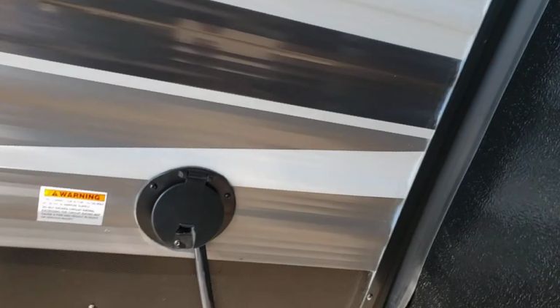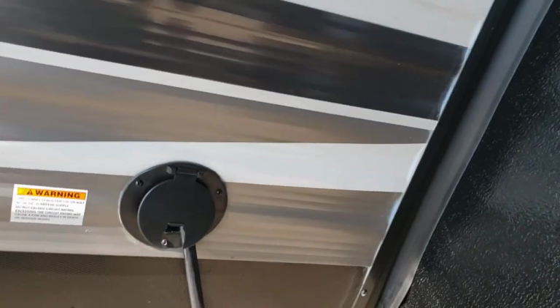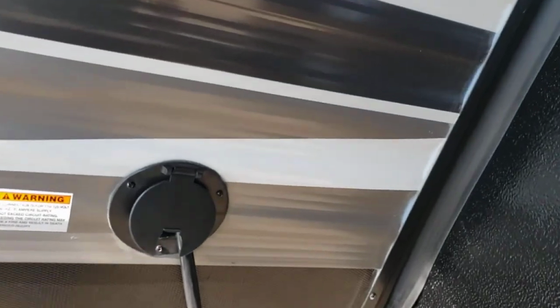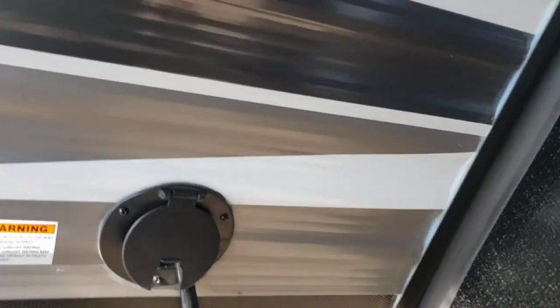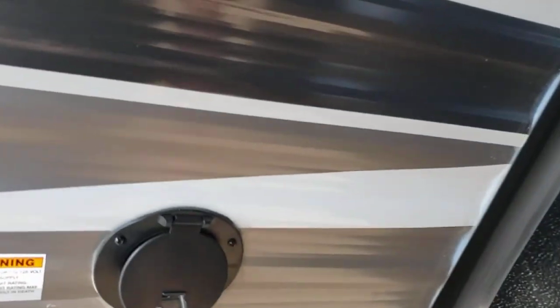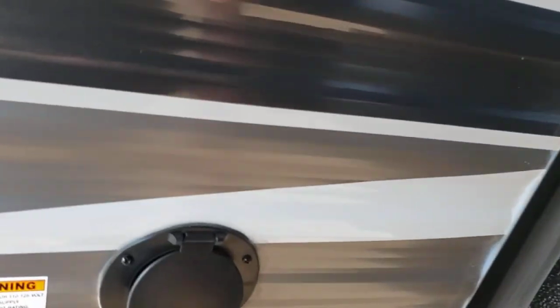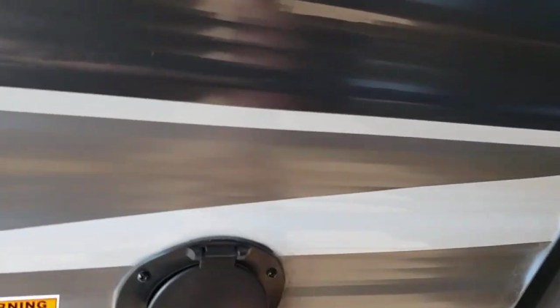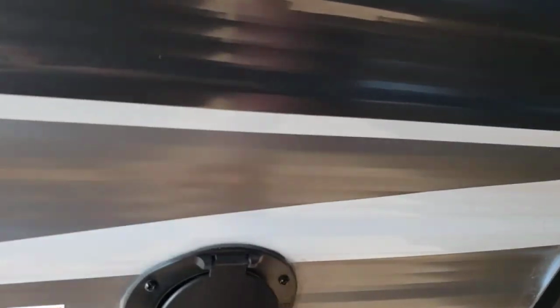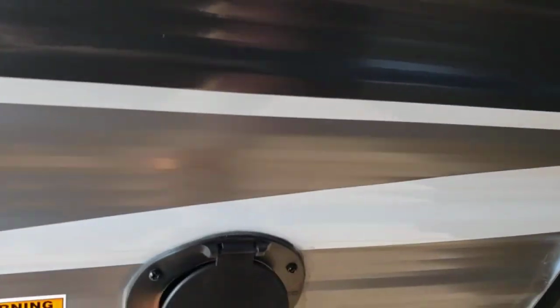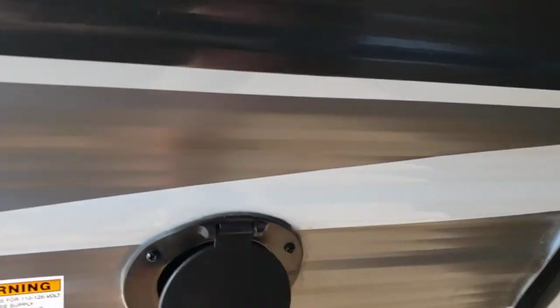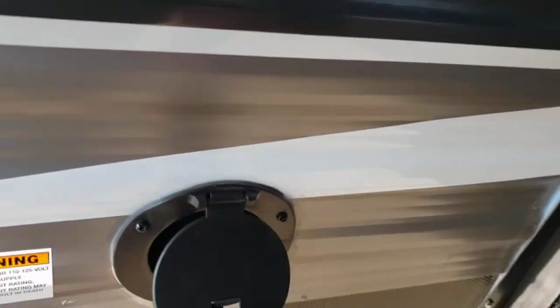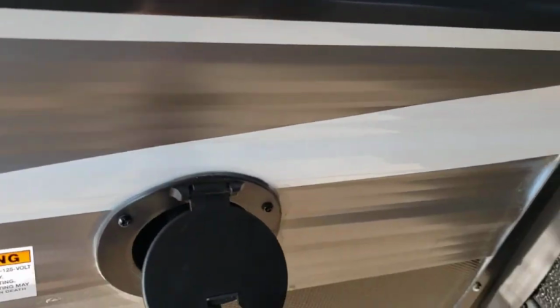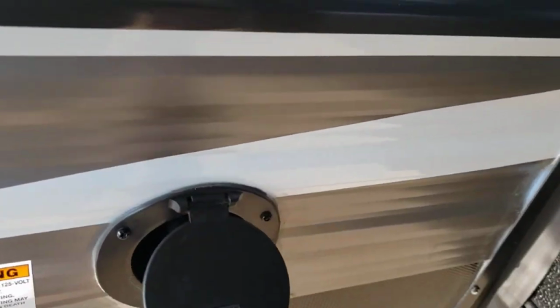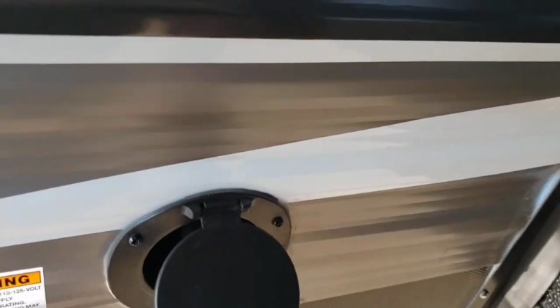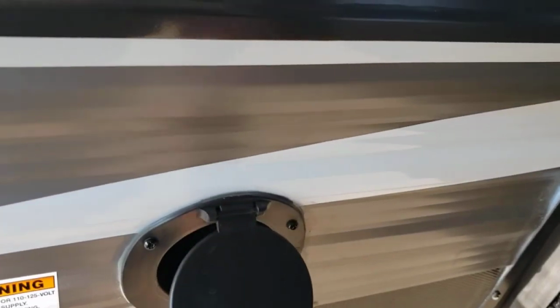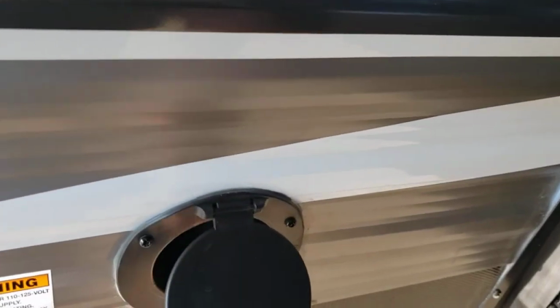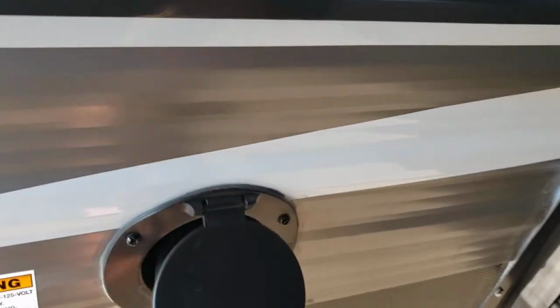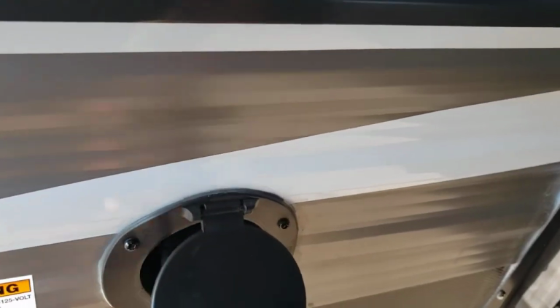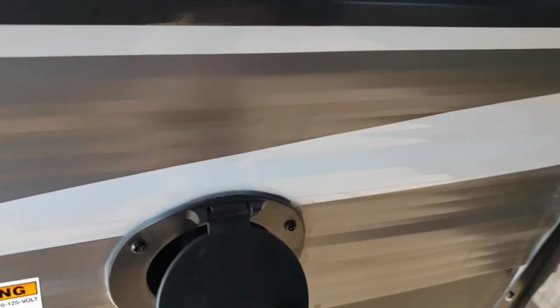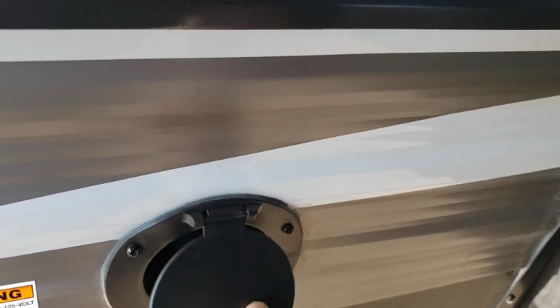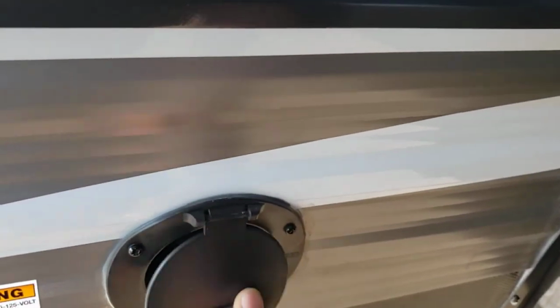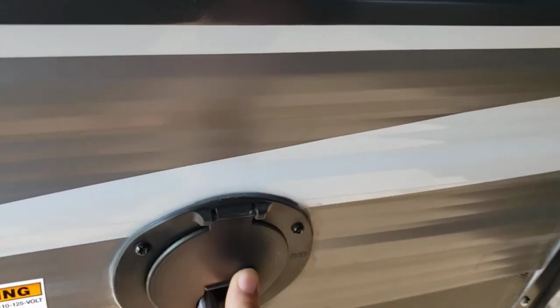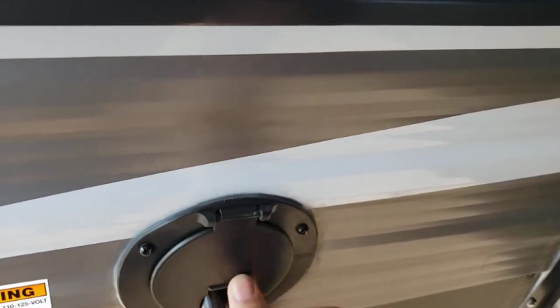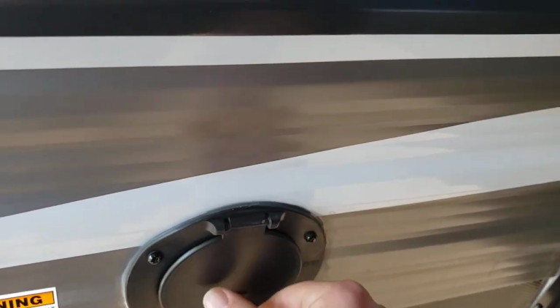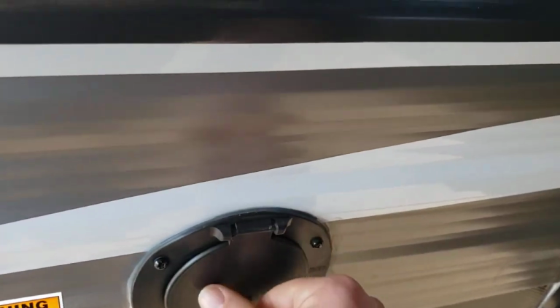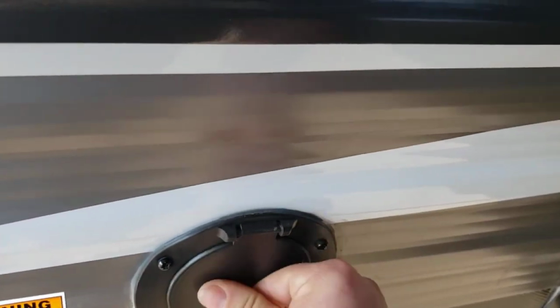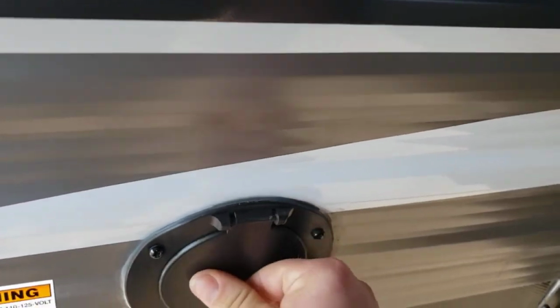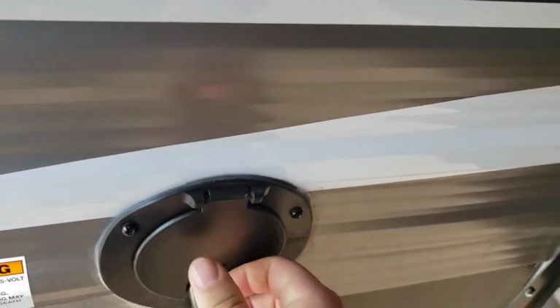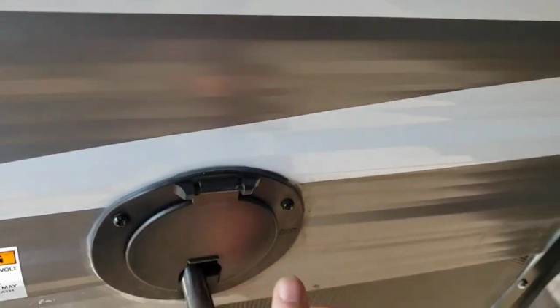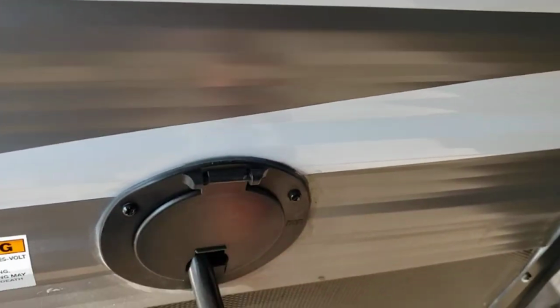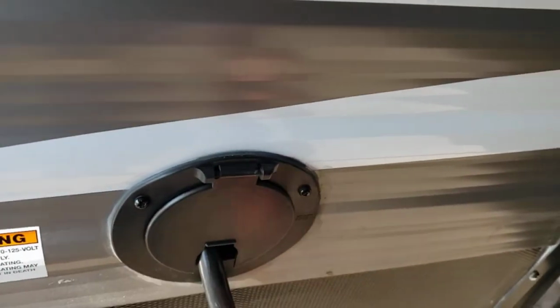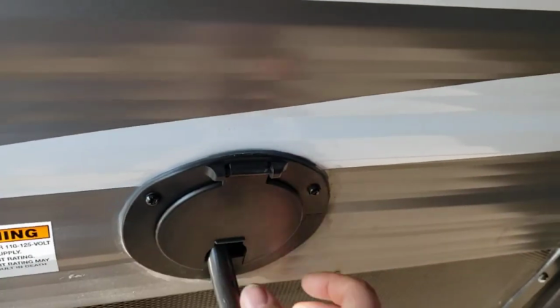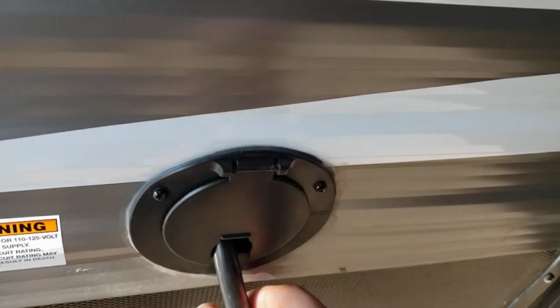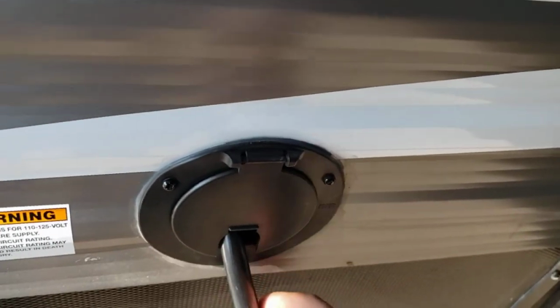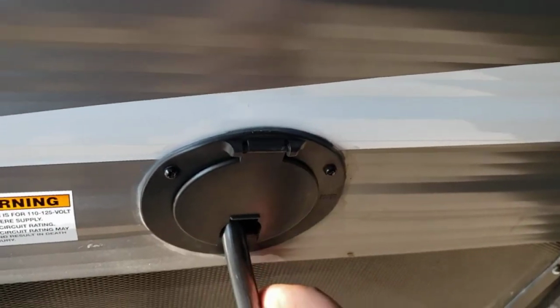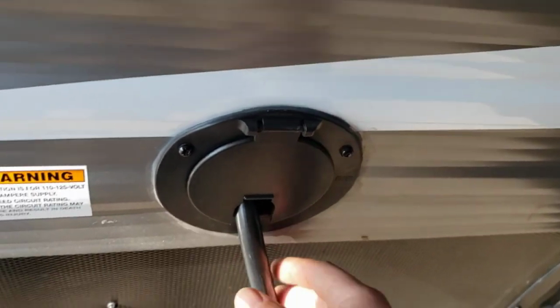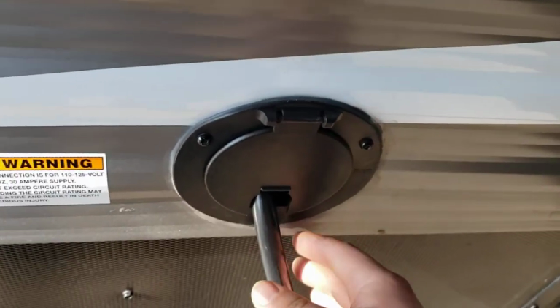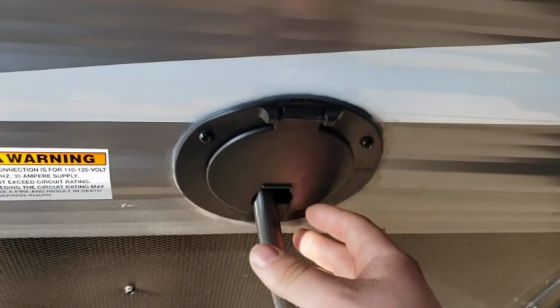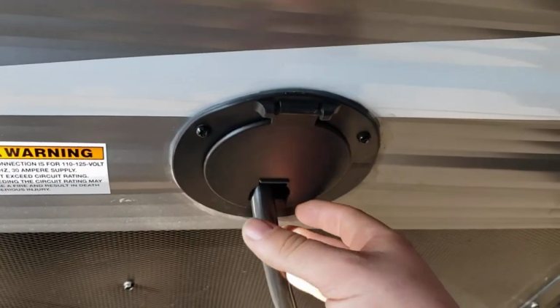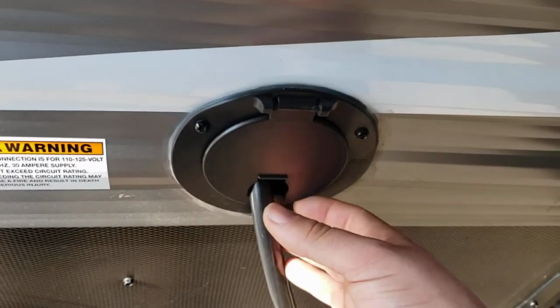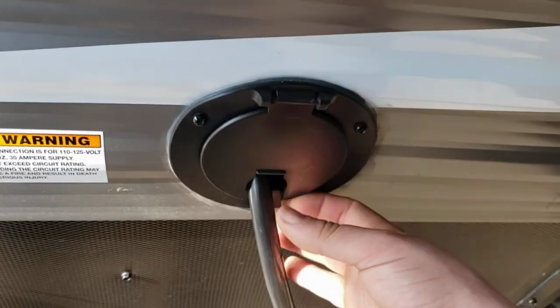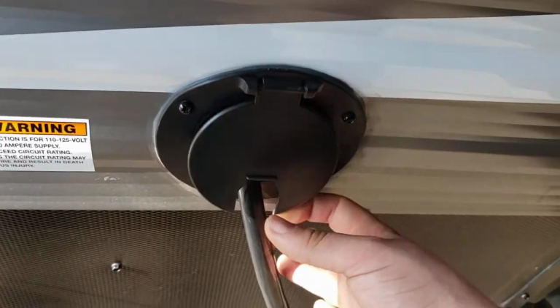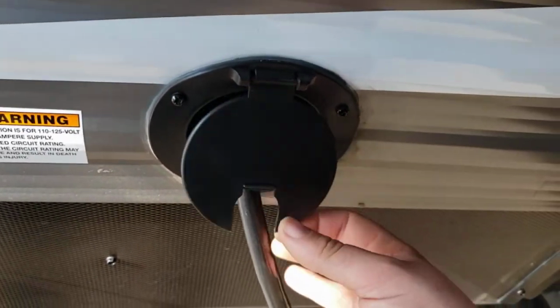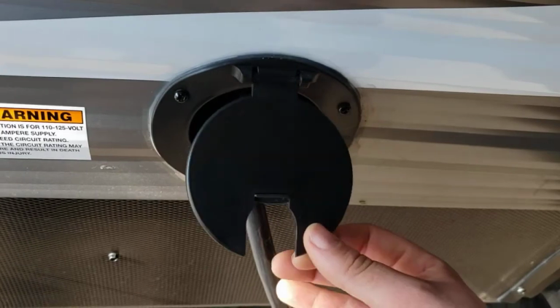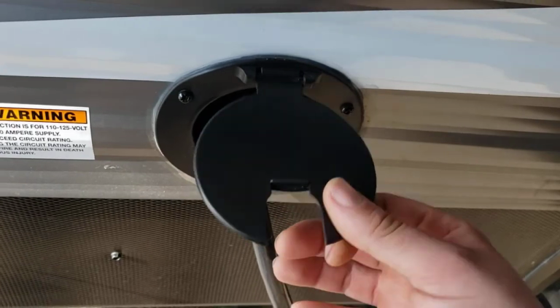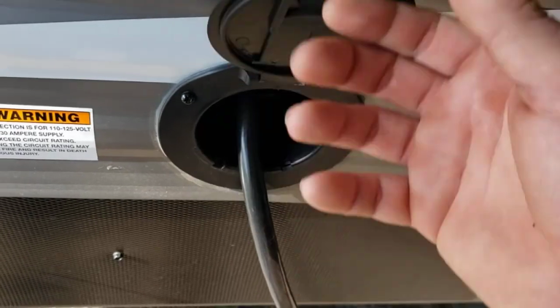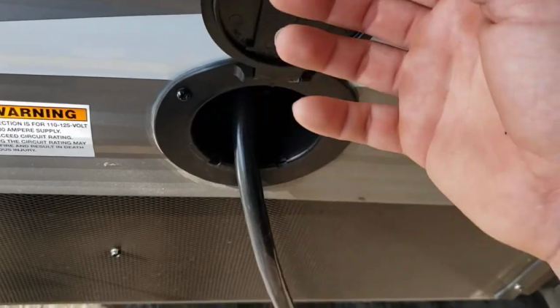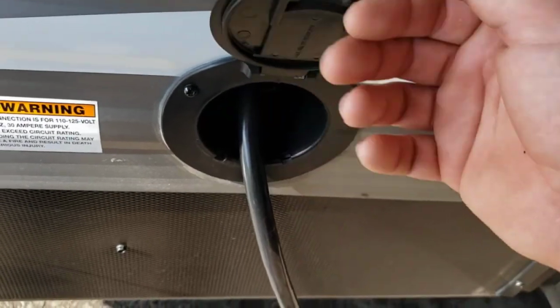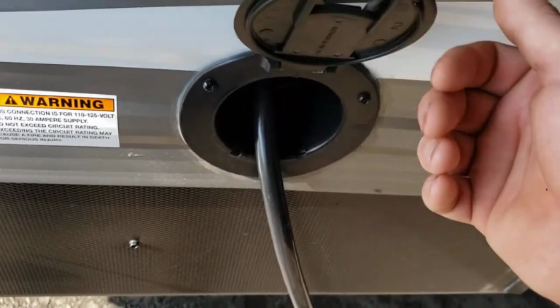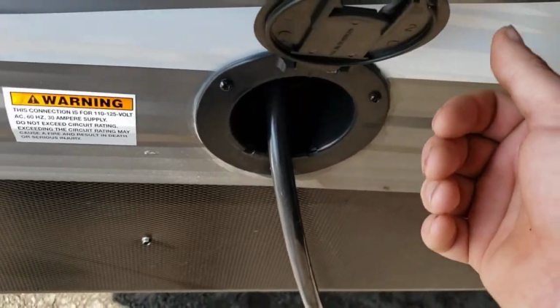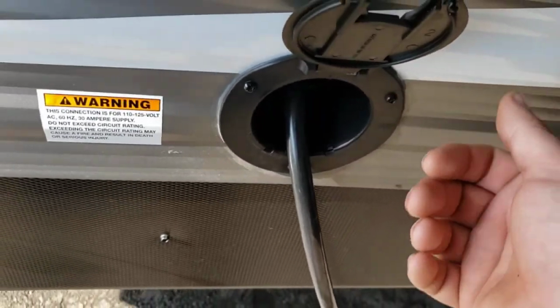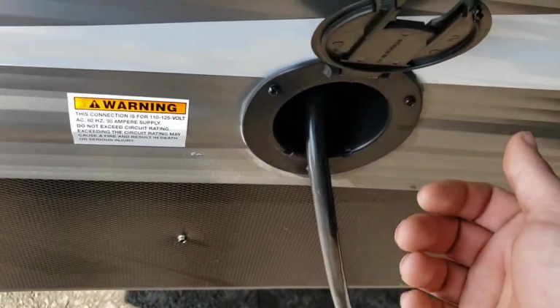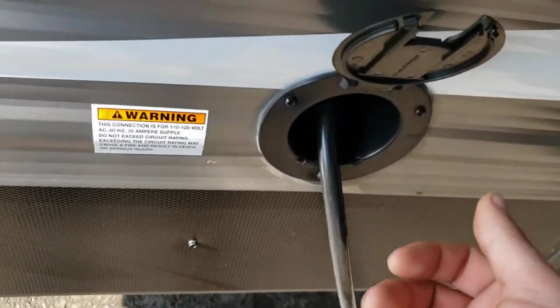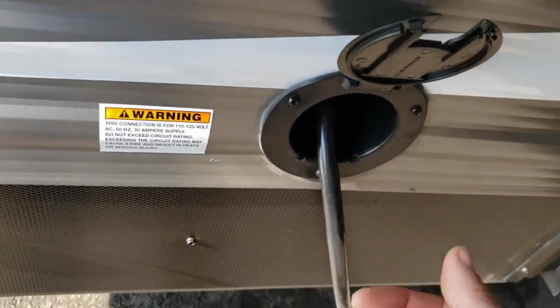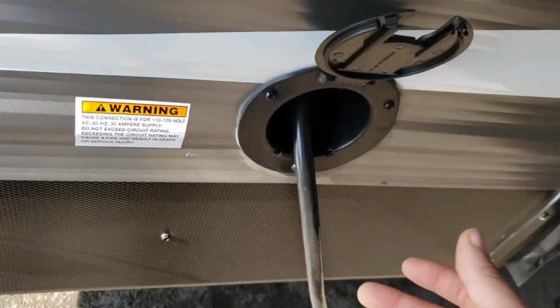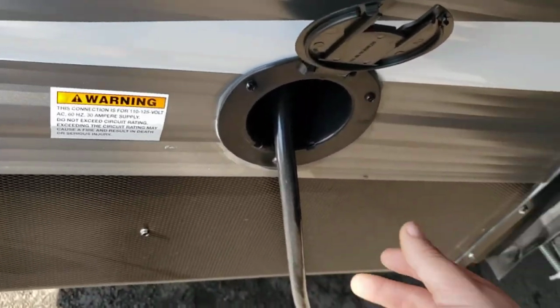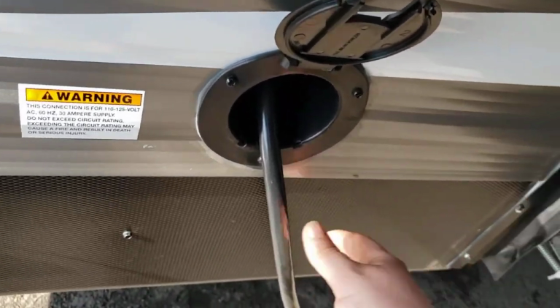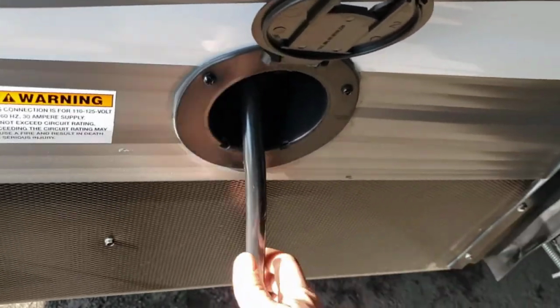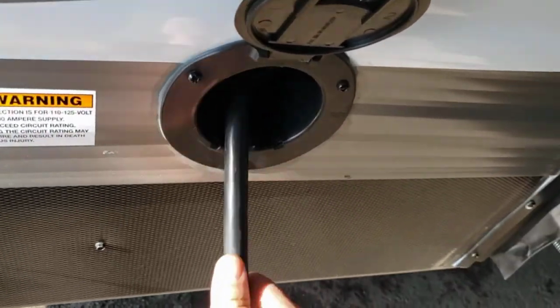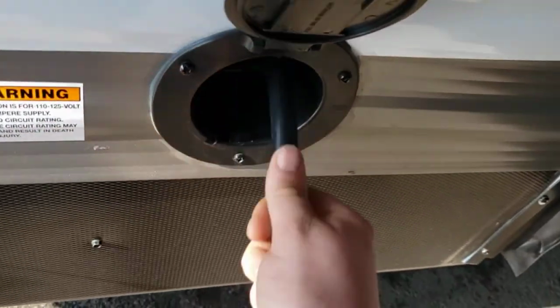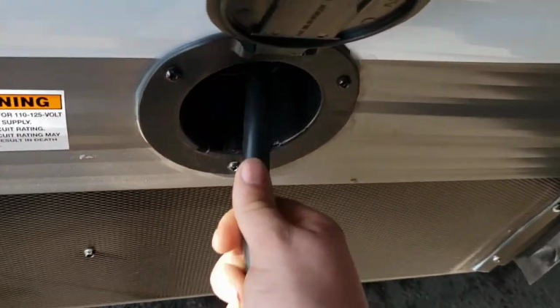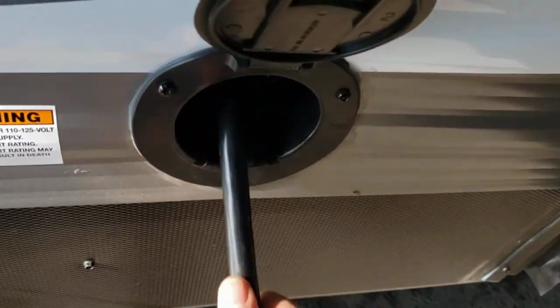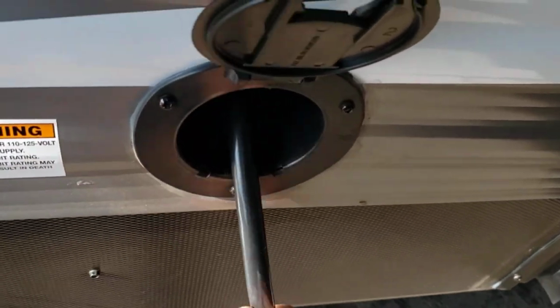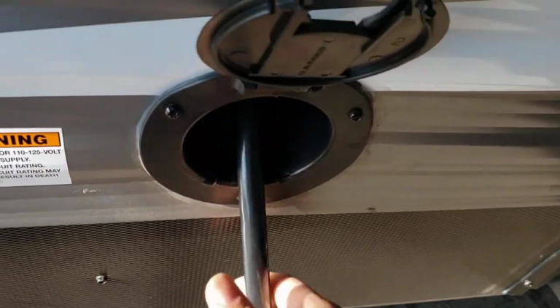The power cord is built into the unit so you can't lose it. Just make sure that when you leave, you unplug it and shove it back in here.